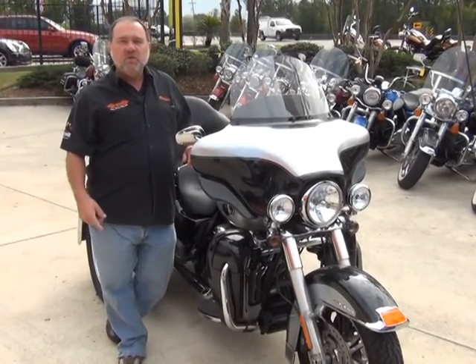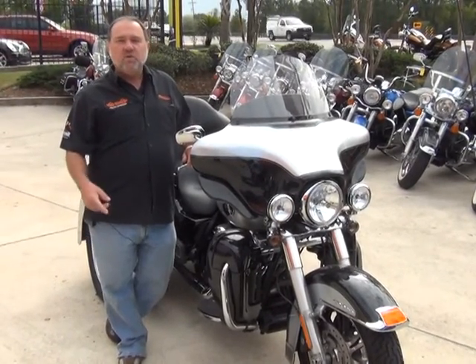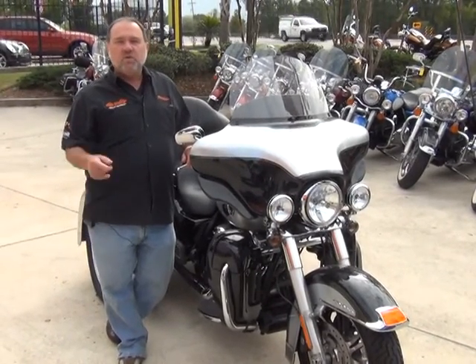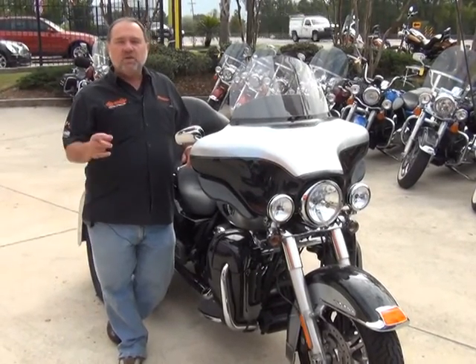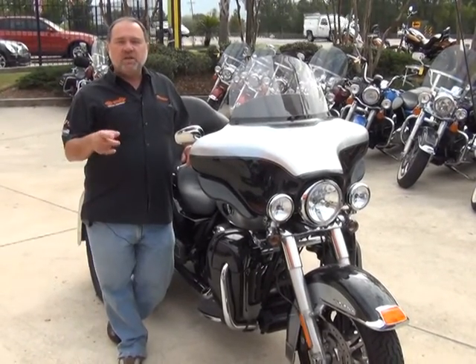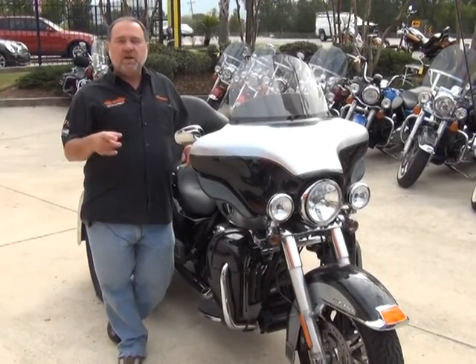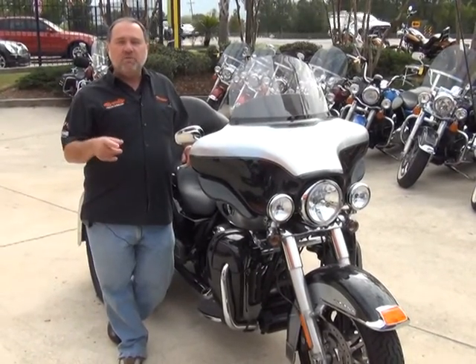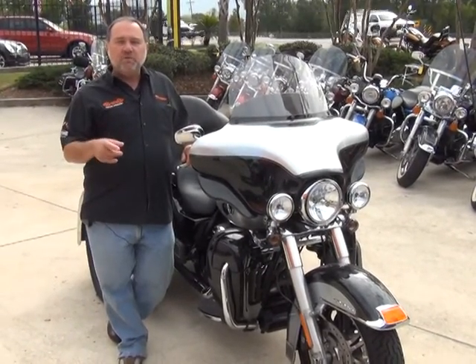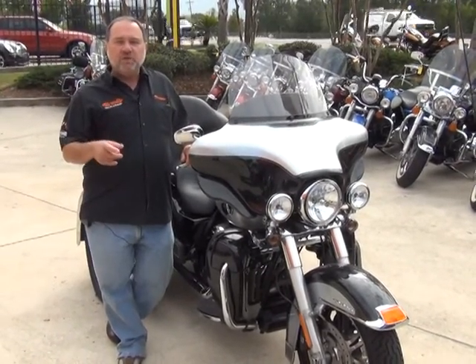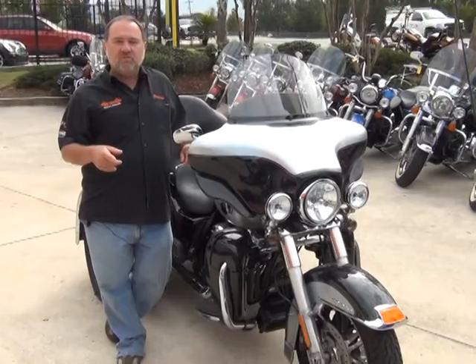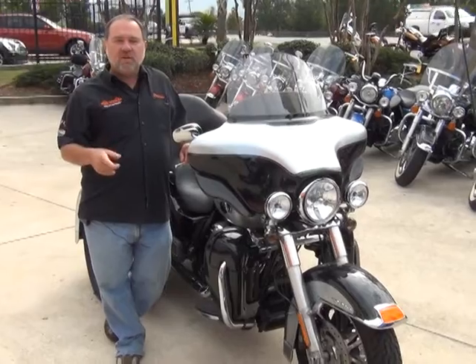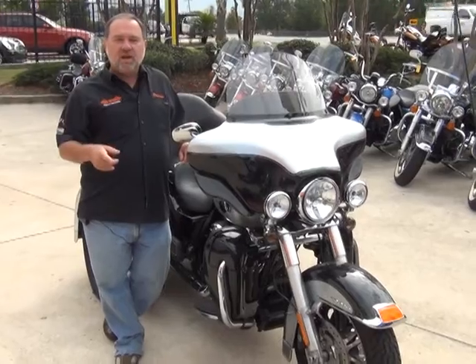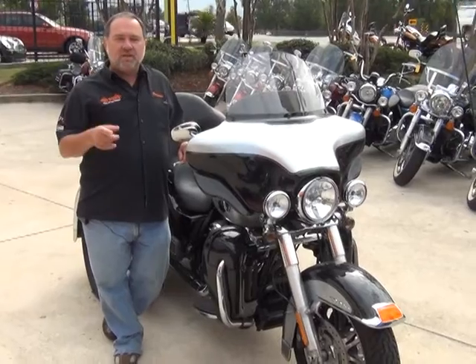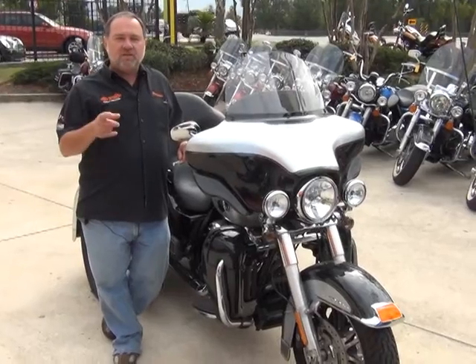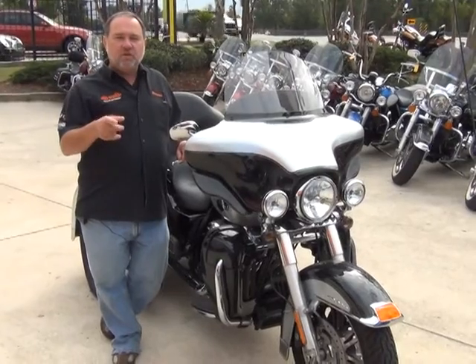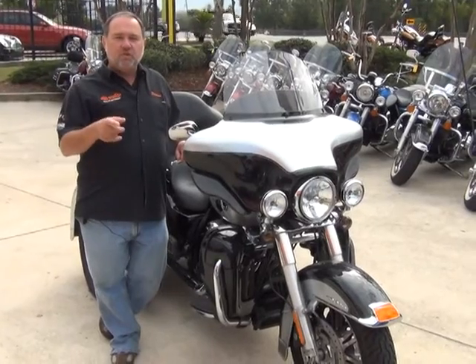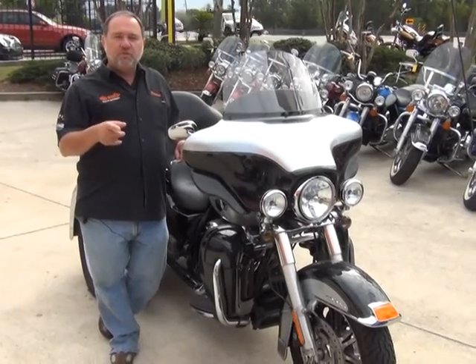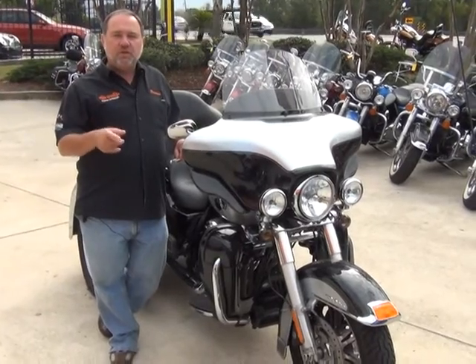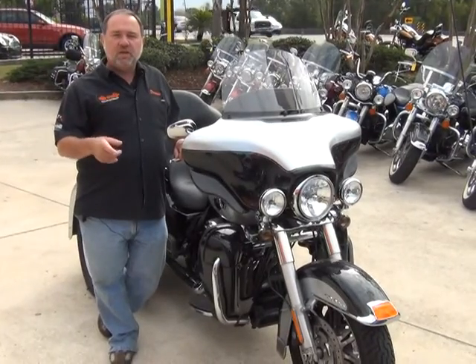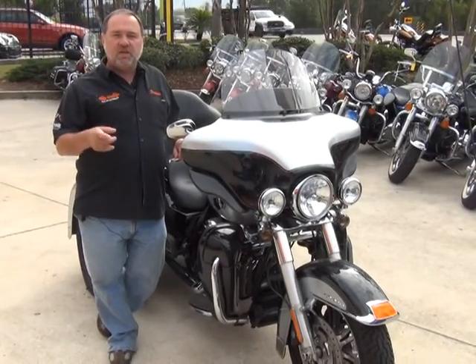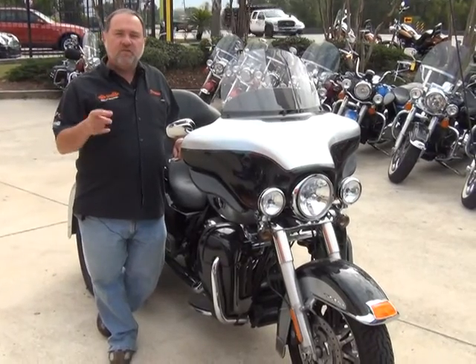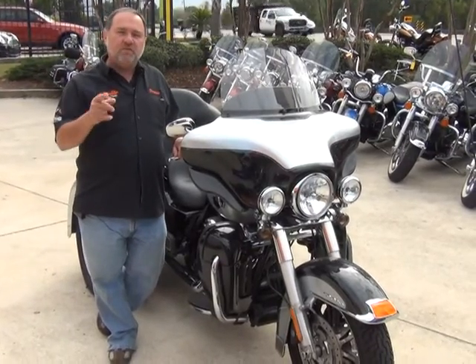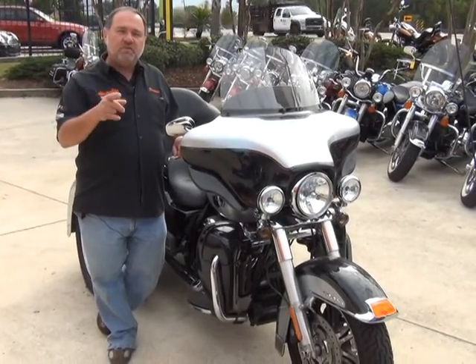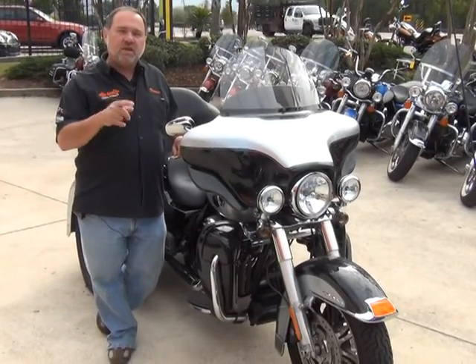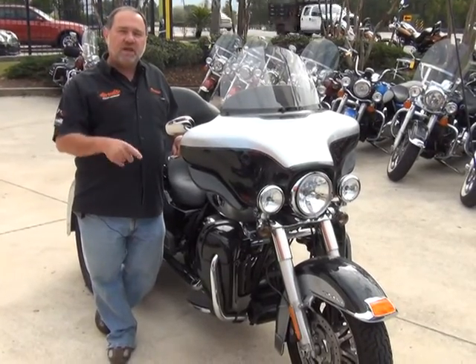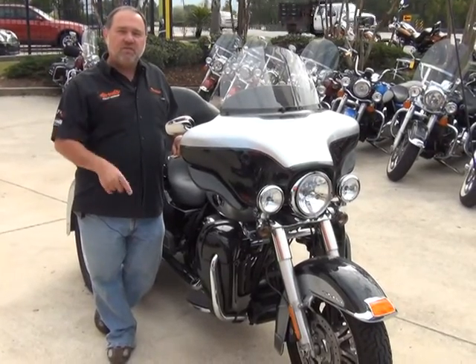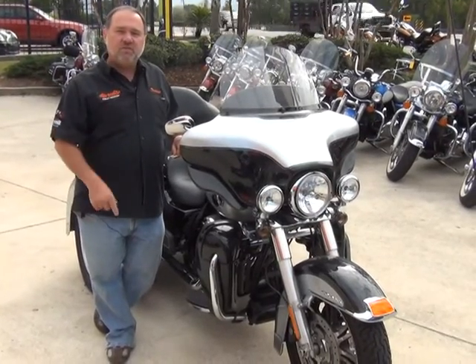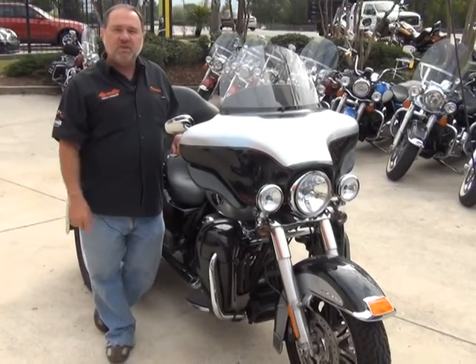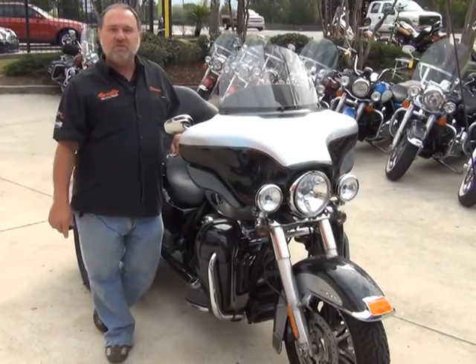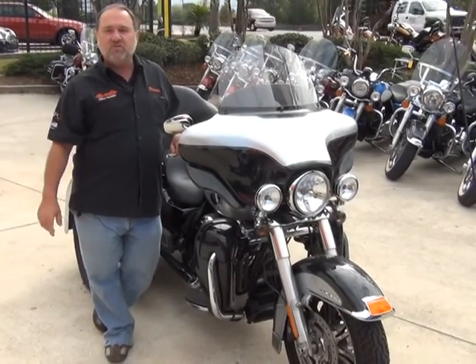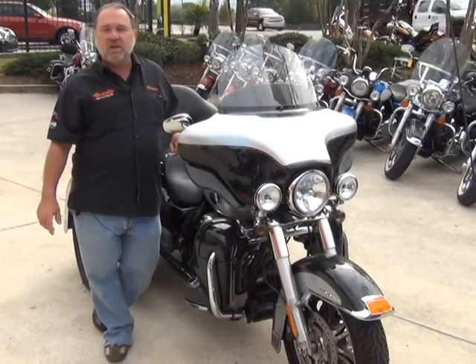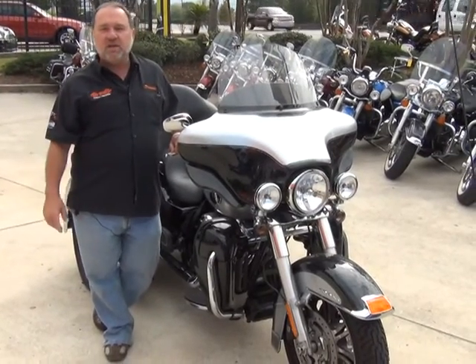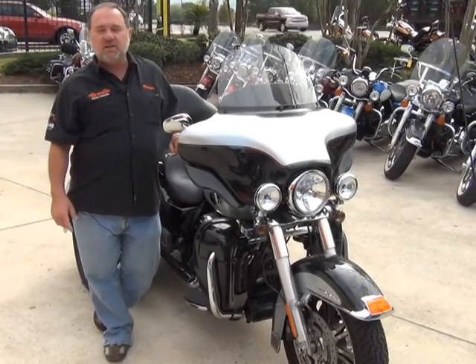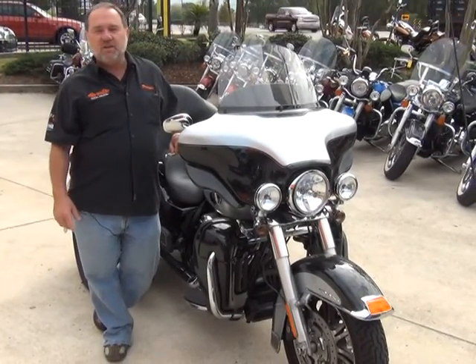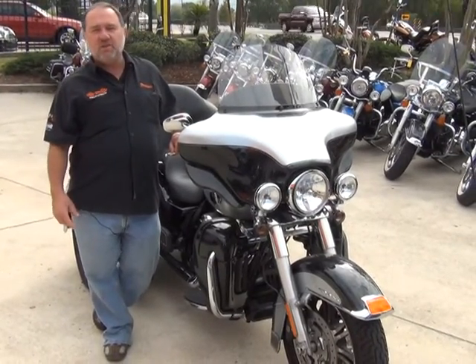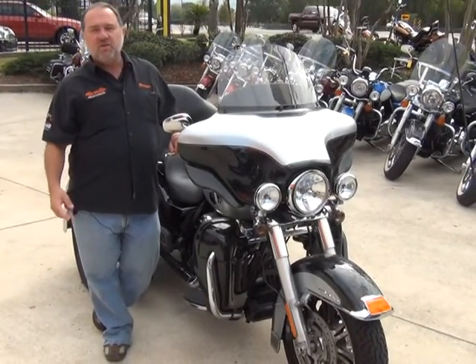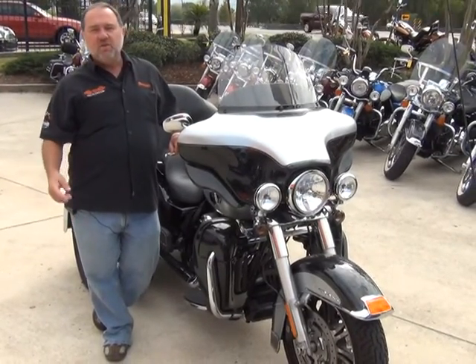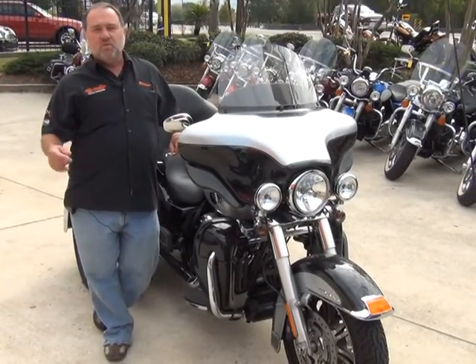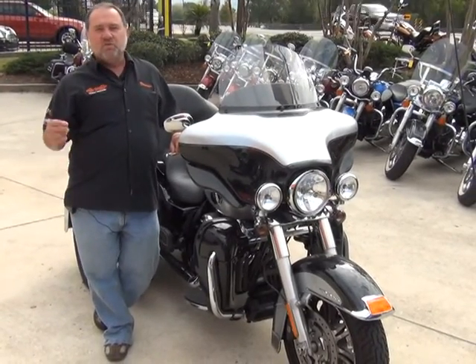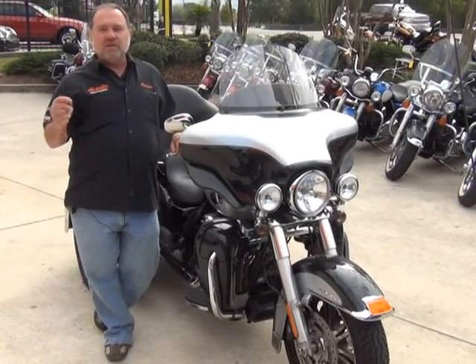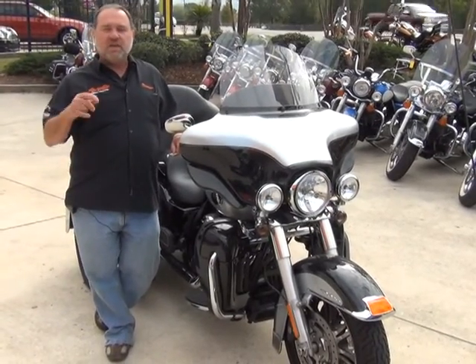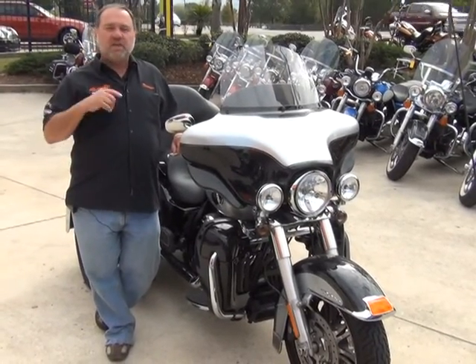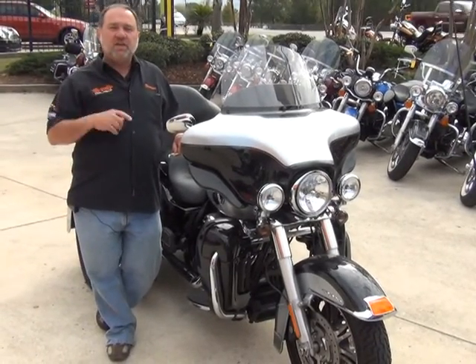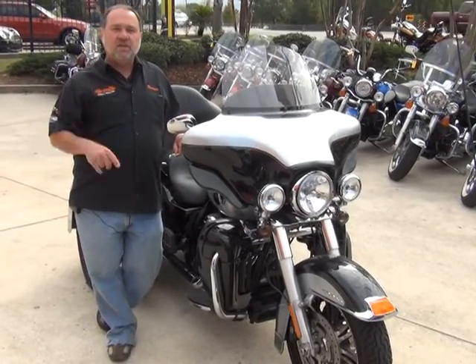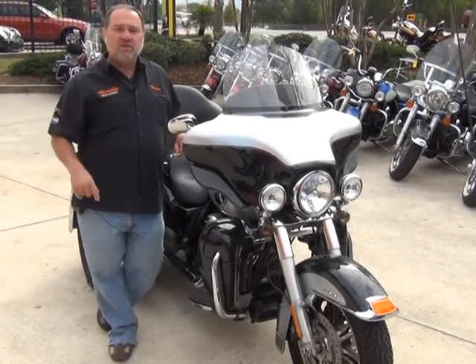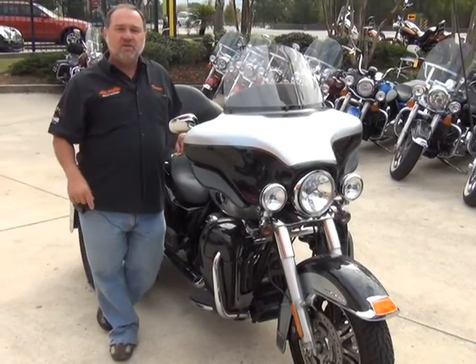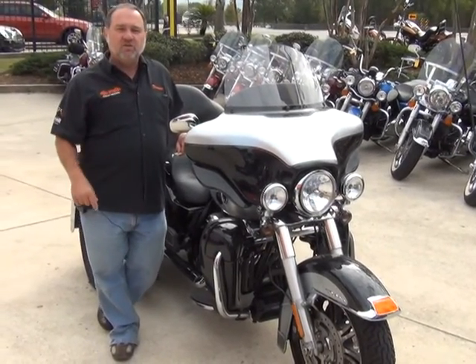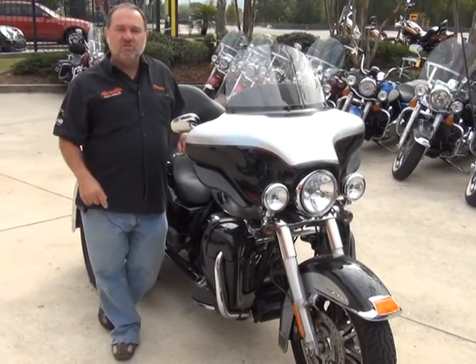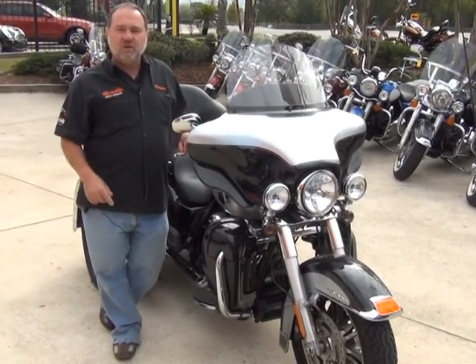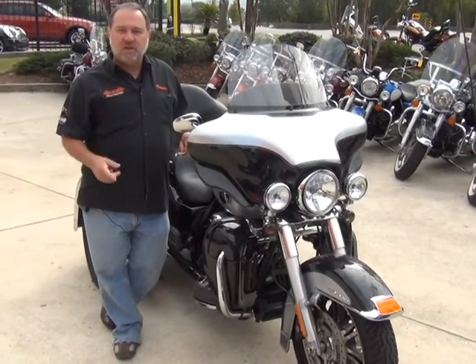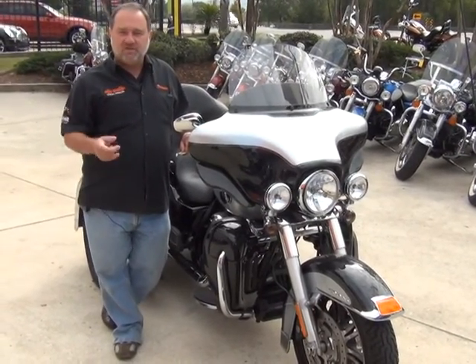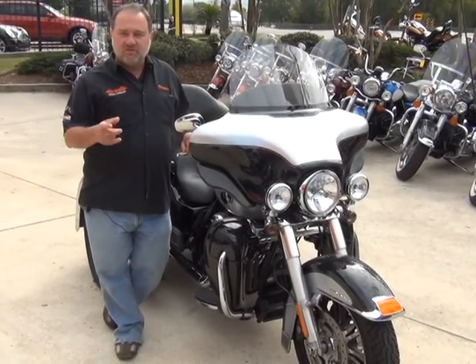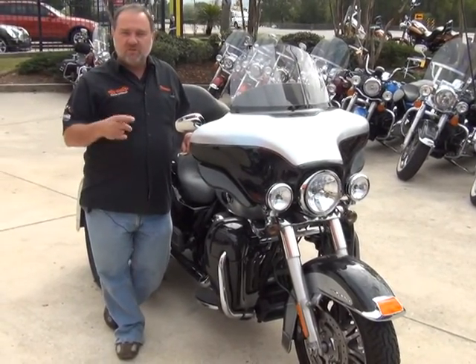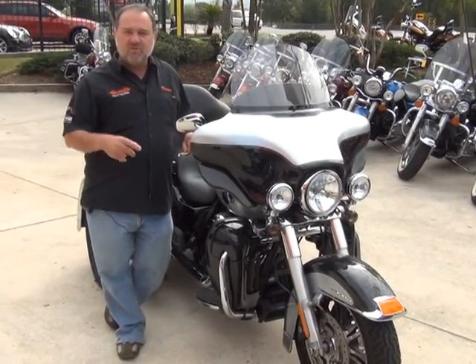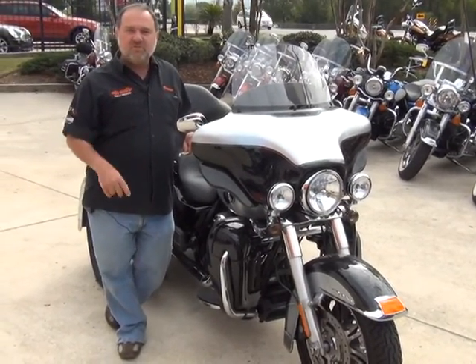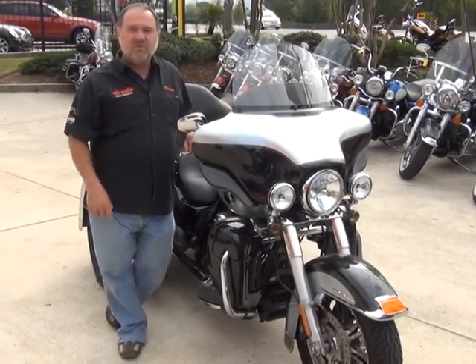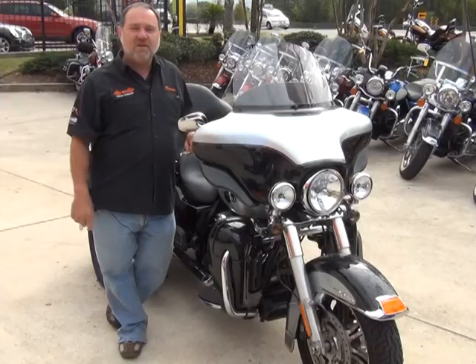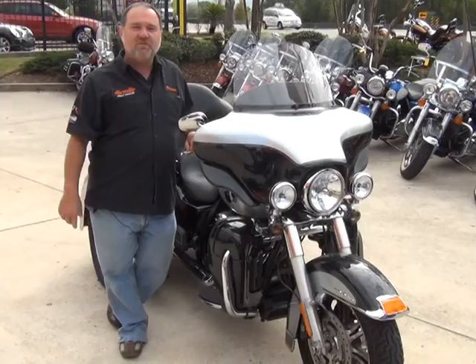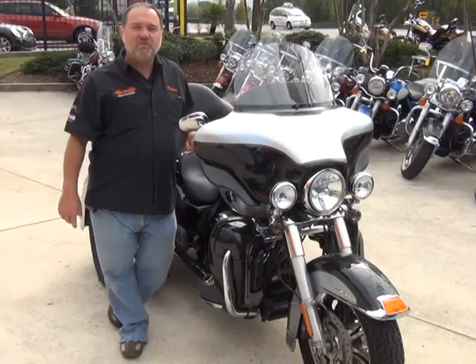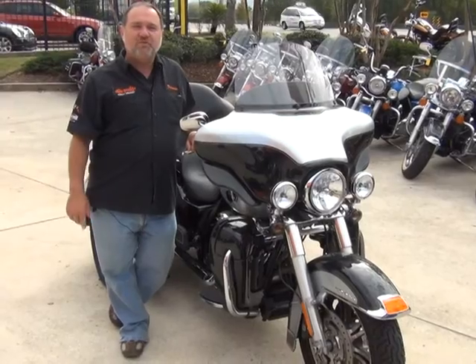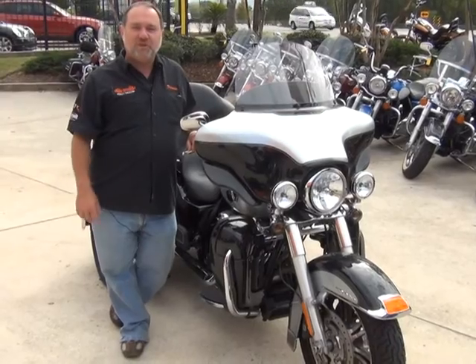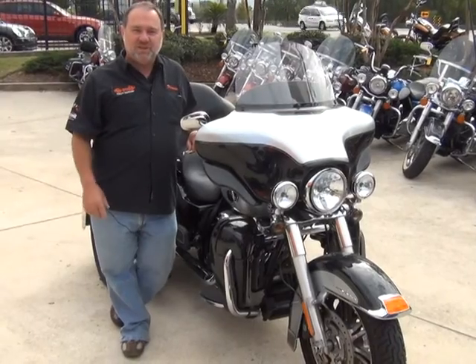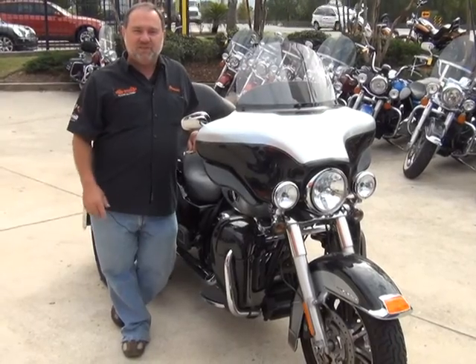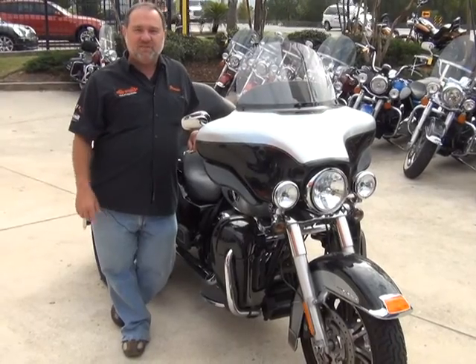We're going to help you get ridin'. And don't forget — if it's got a vent, trade it in. We'll take anything on trade, as long as we don't have to feed it.